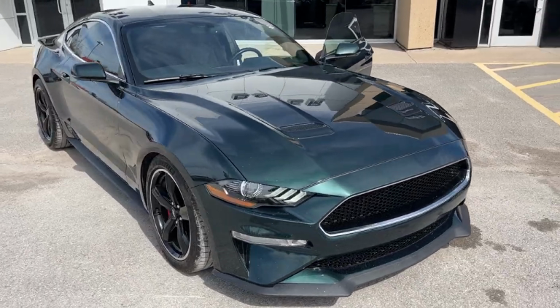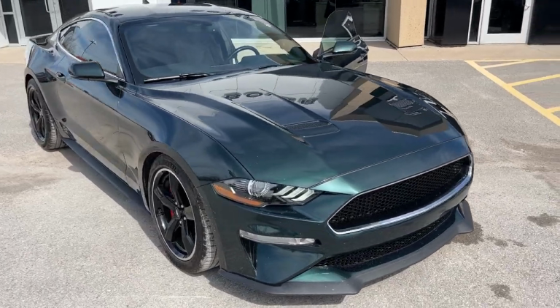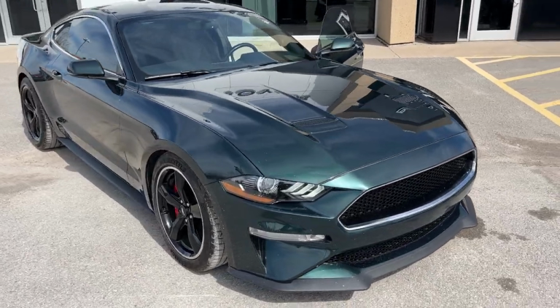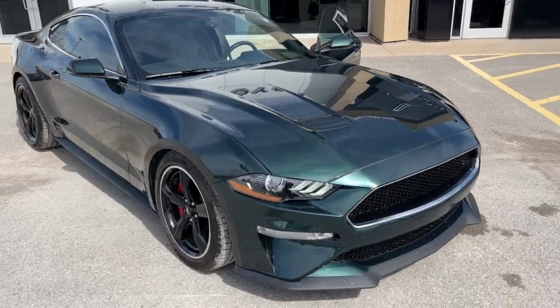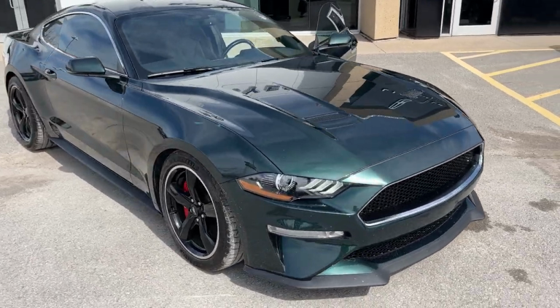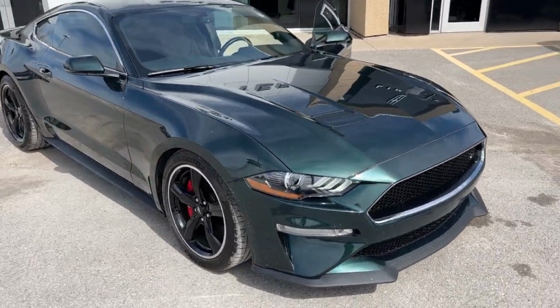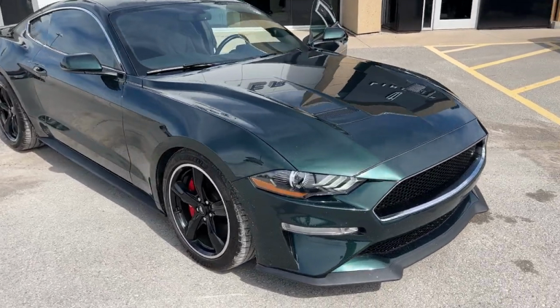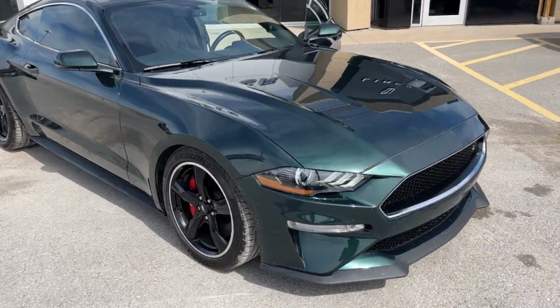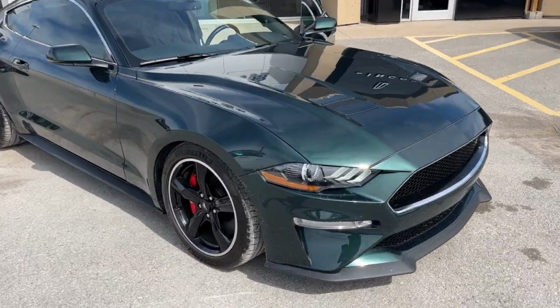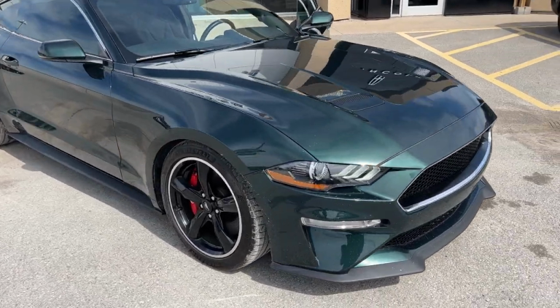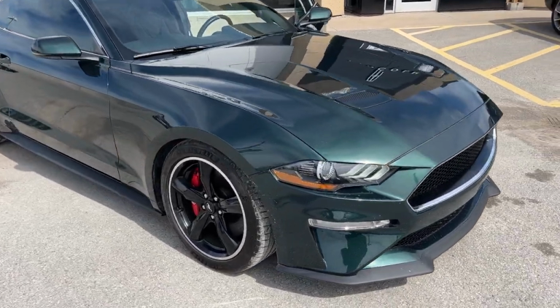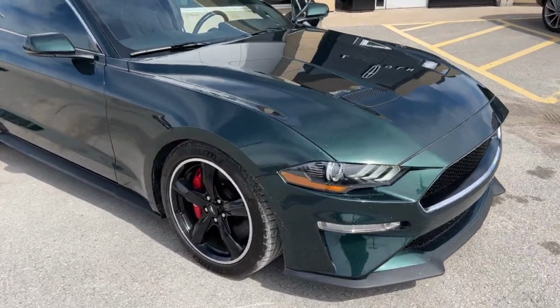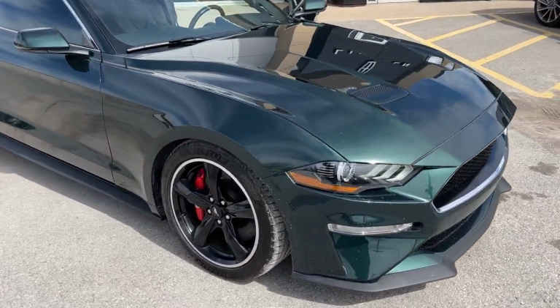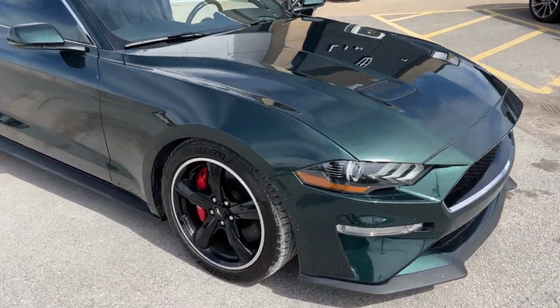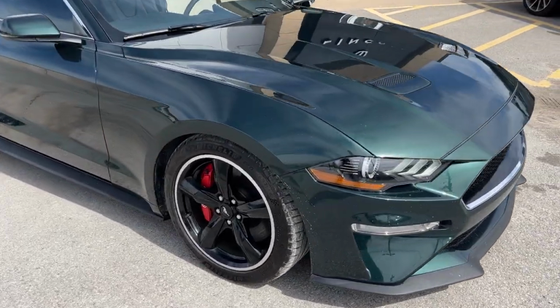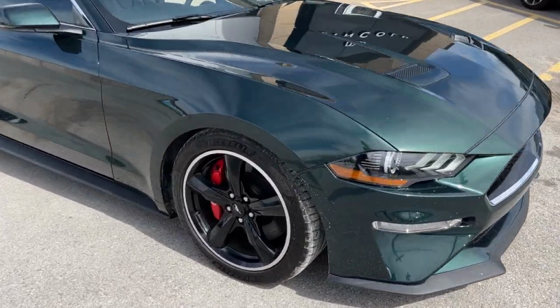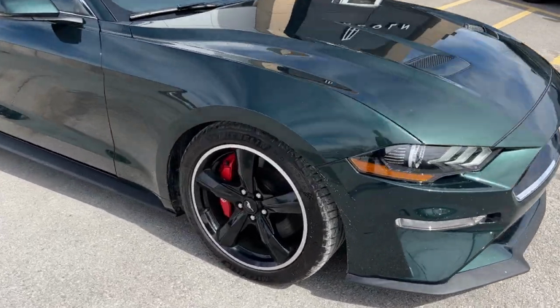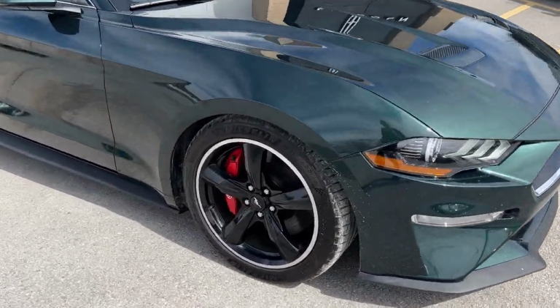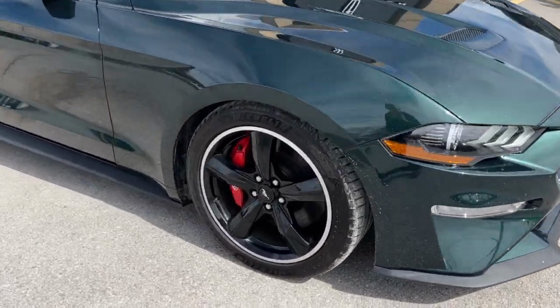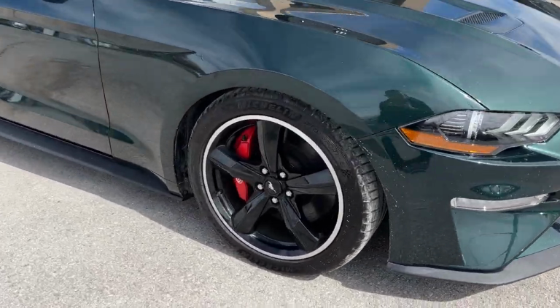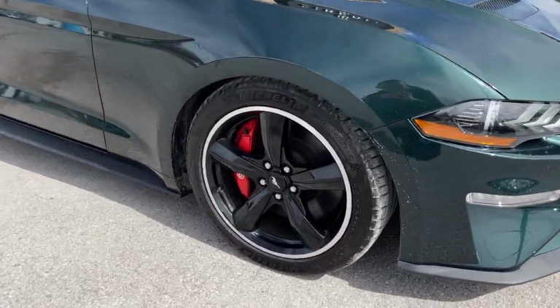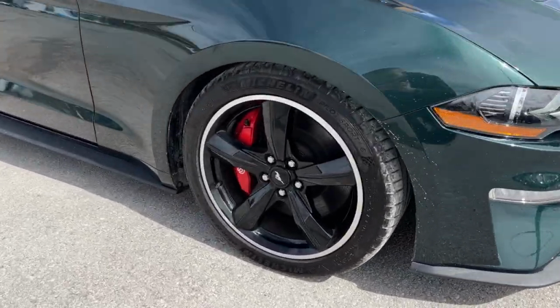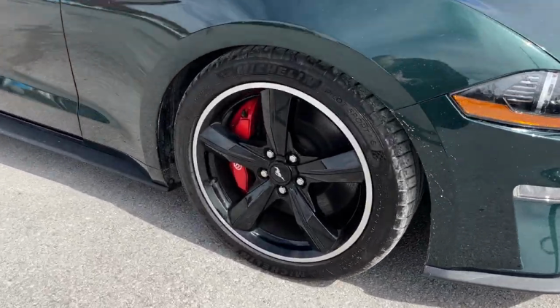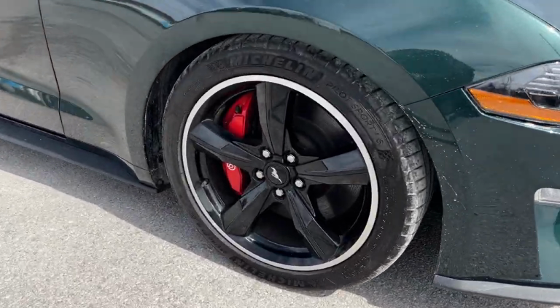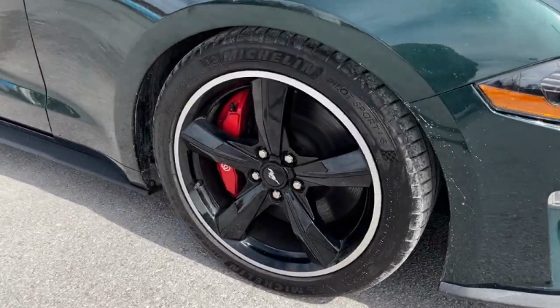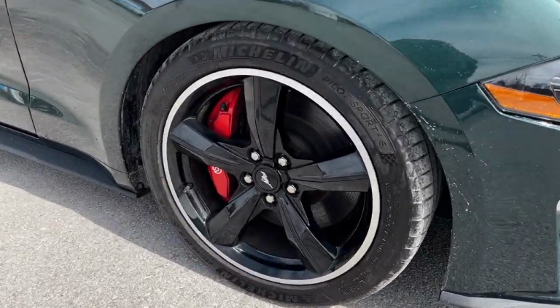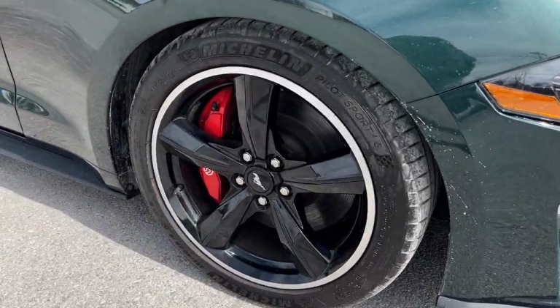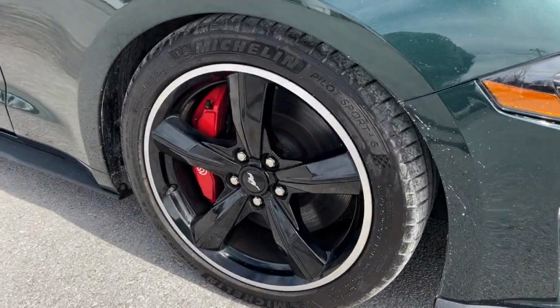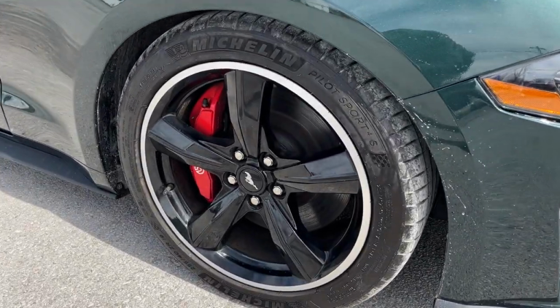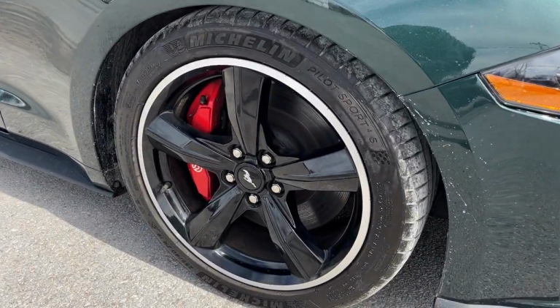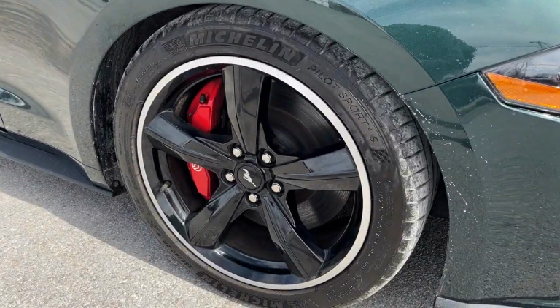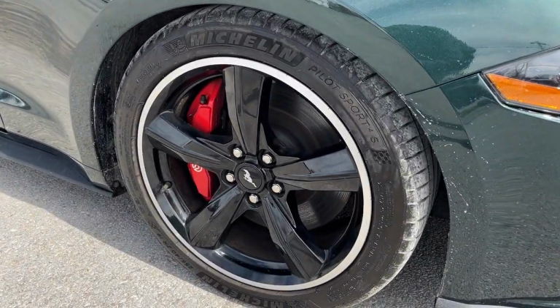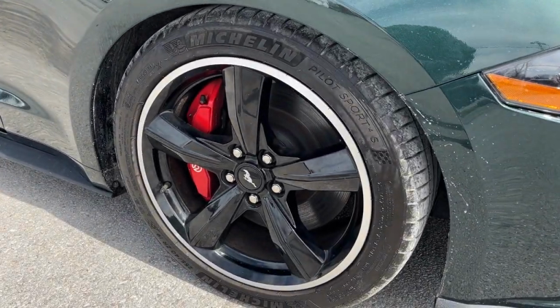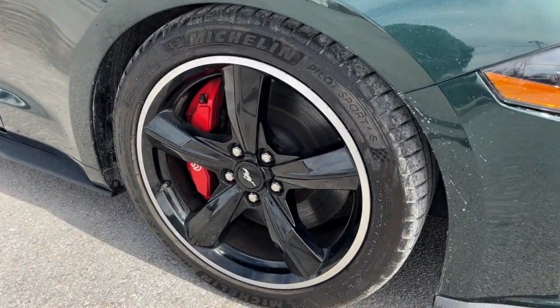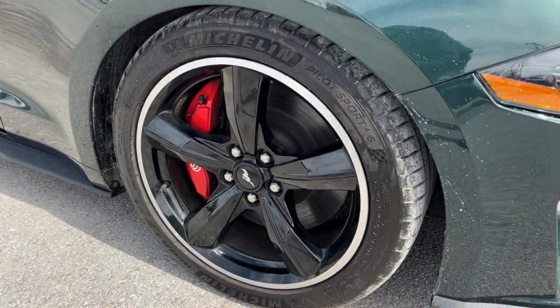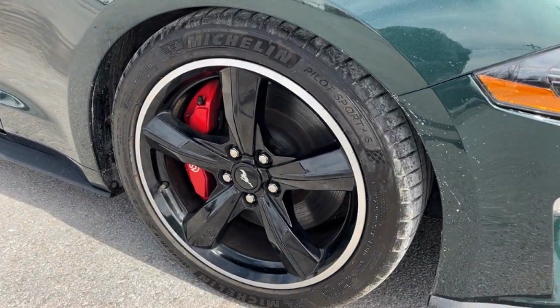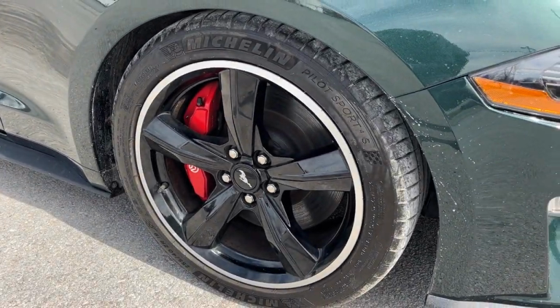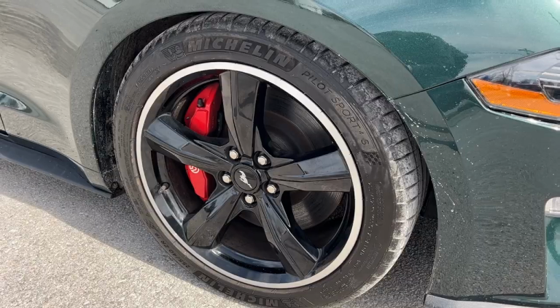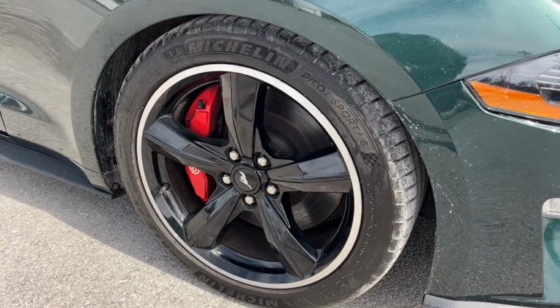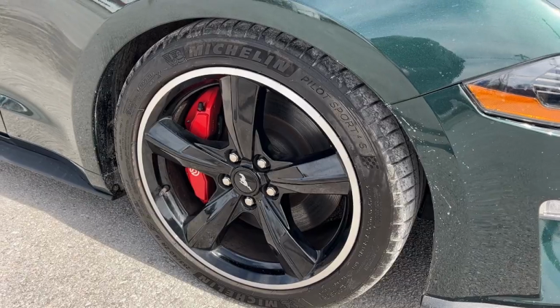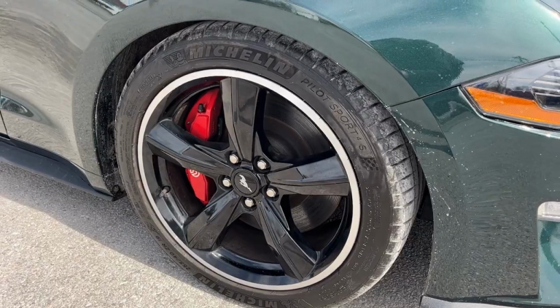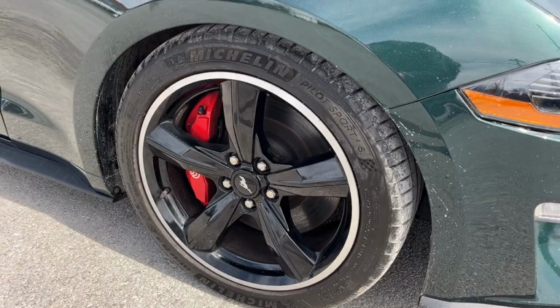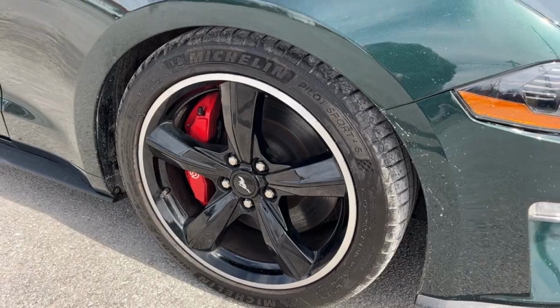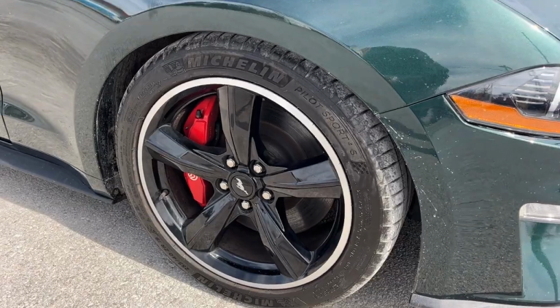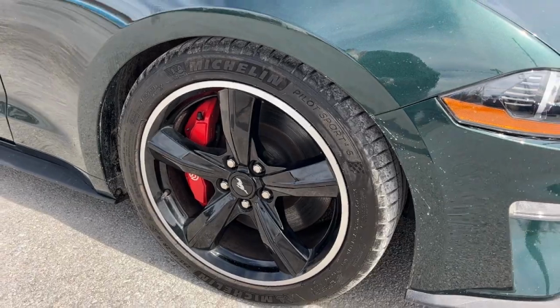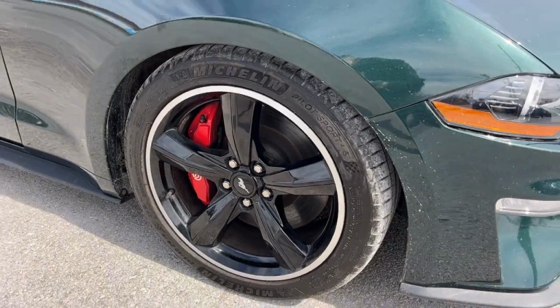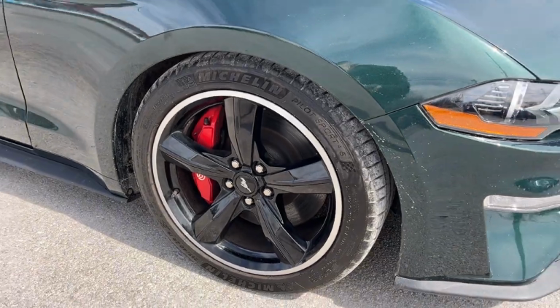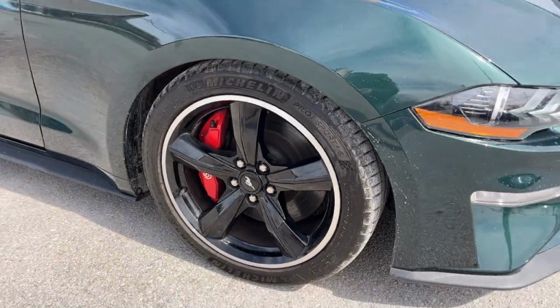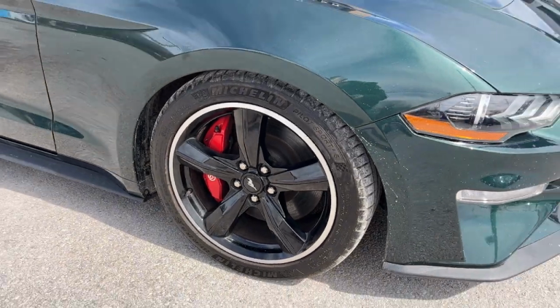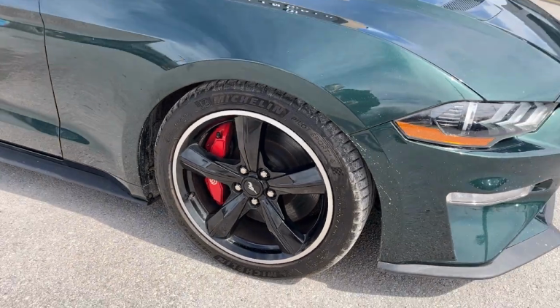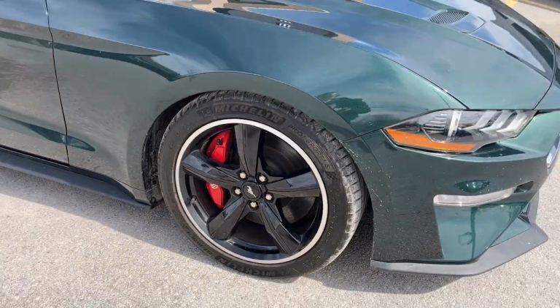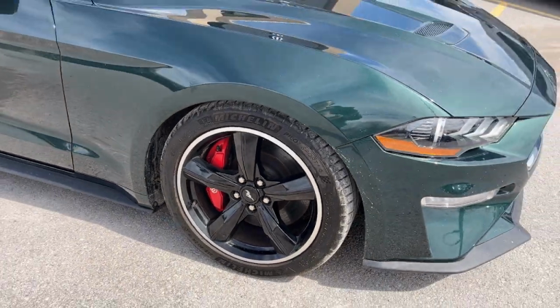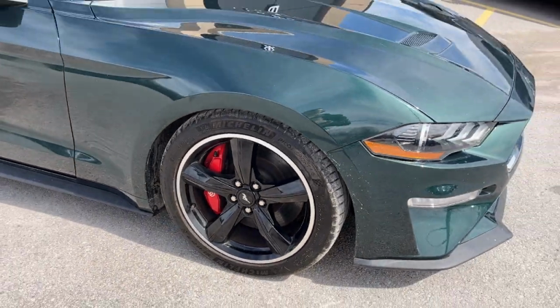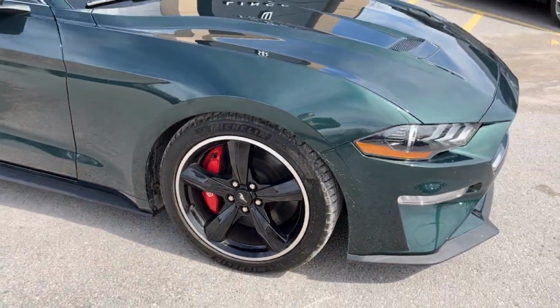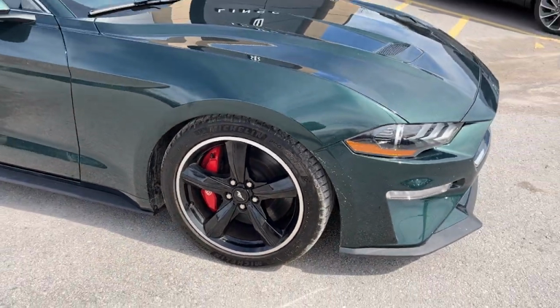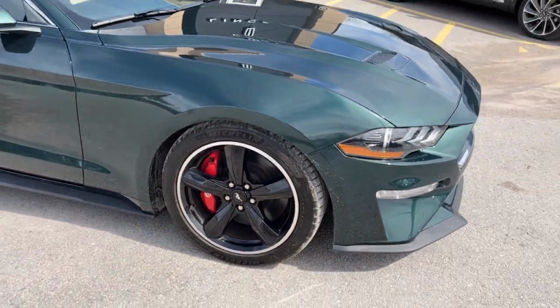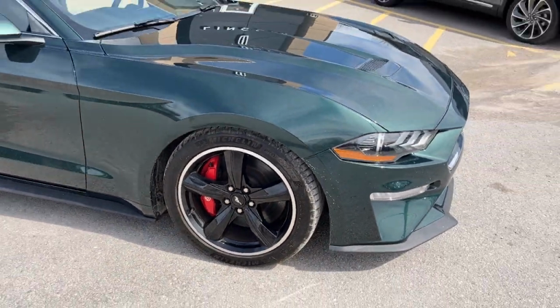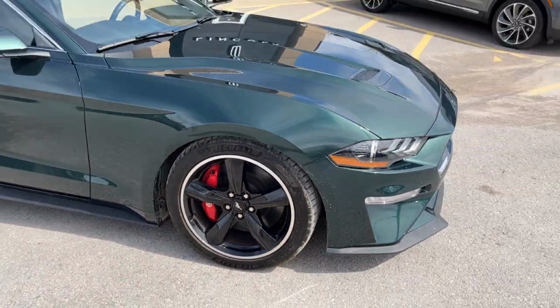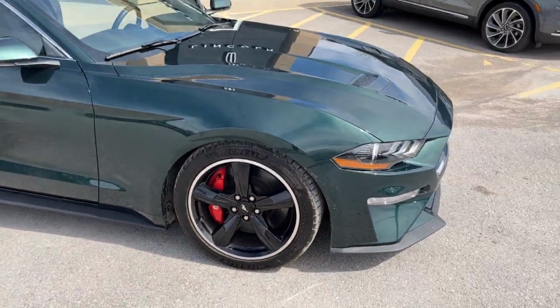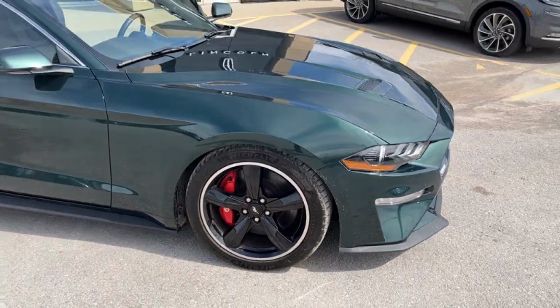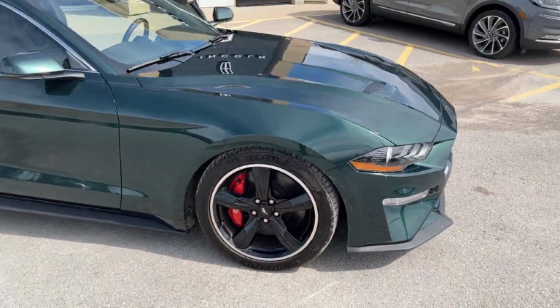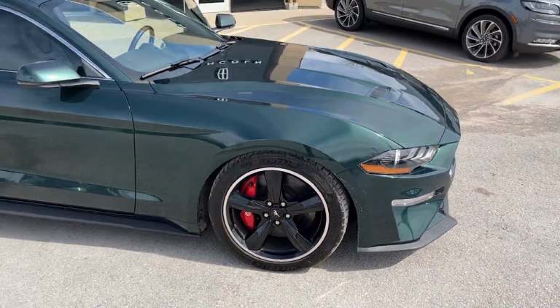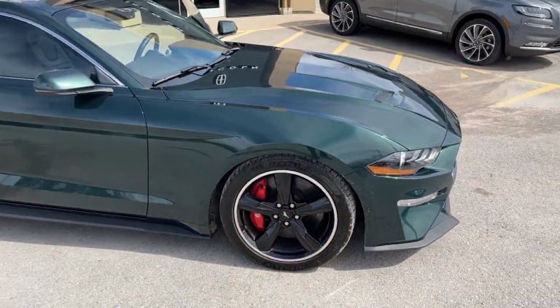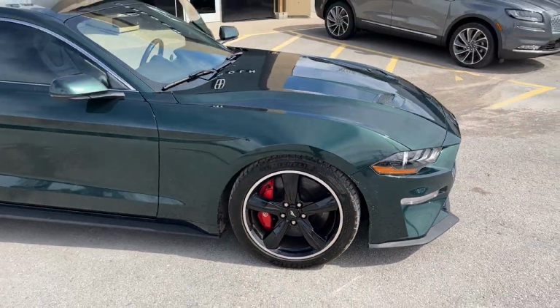You're rolling on 19-inch five-spoke aluminum alloy wheels, also called the Heritage wheels, with Michelin tires on there.